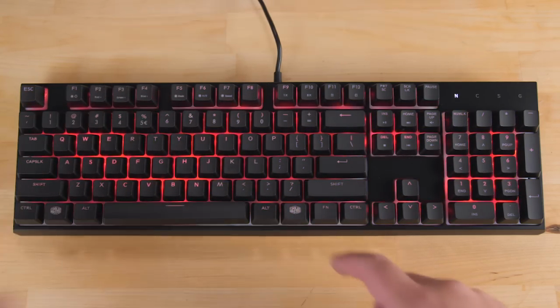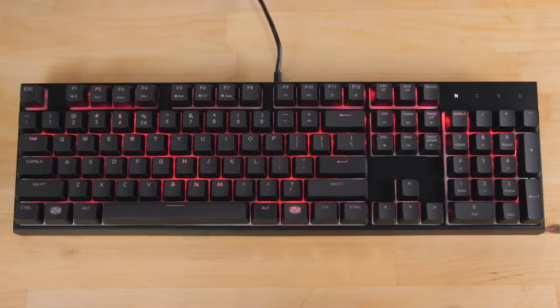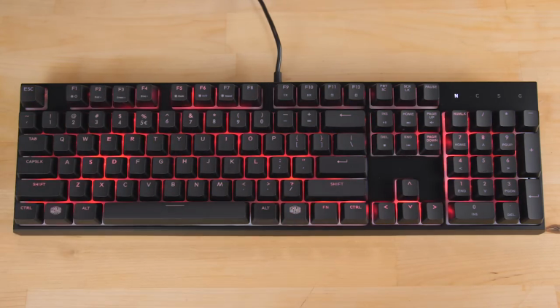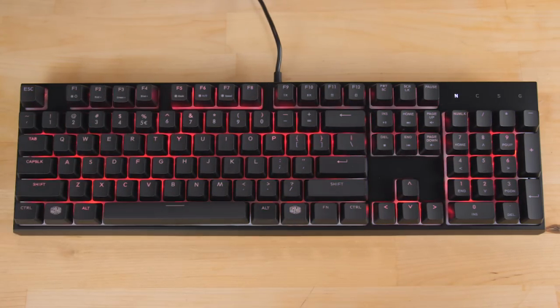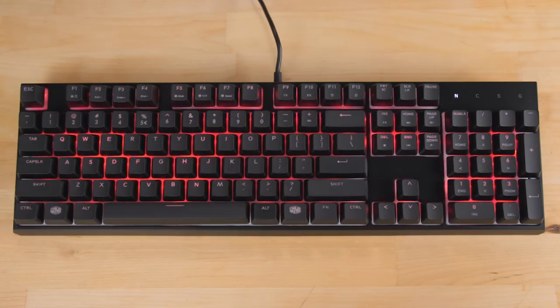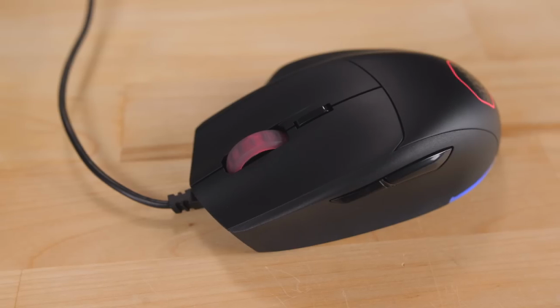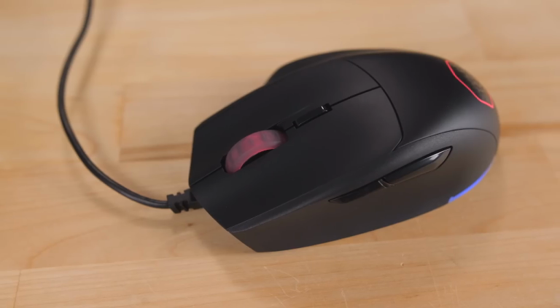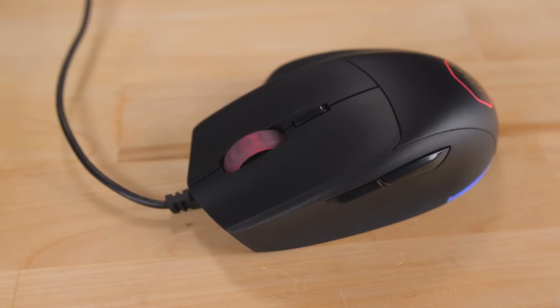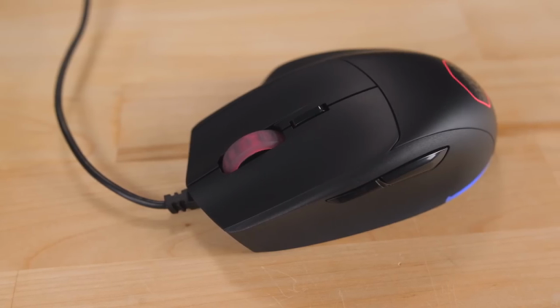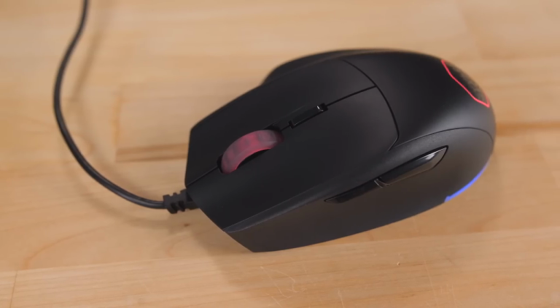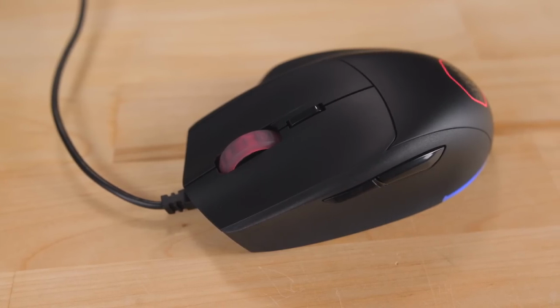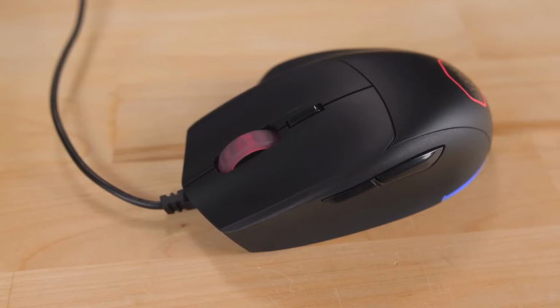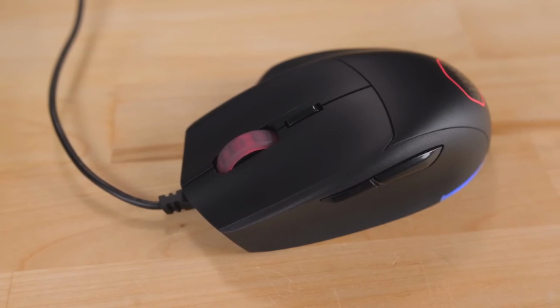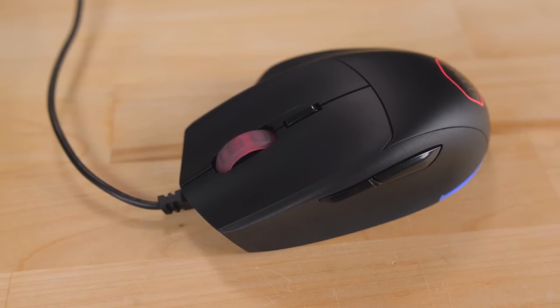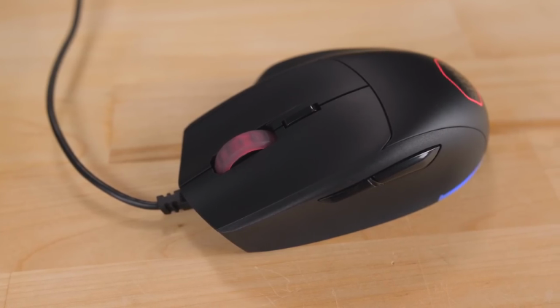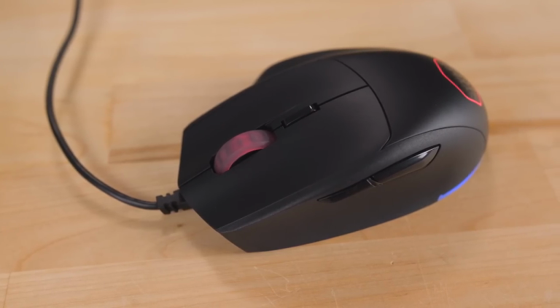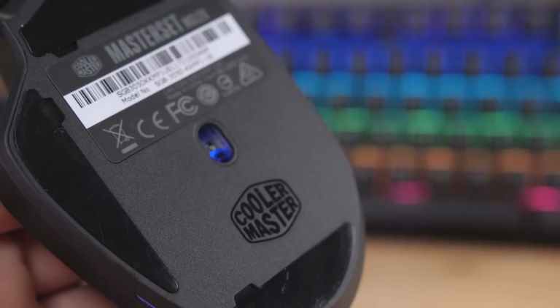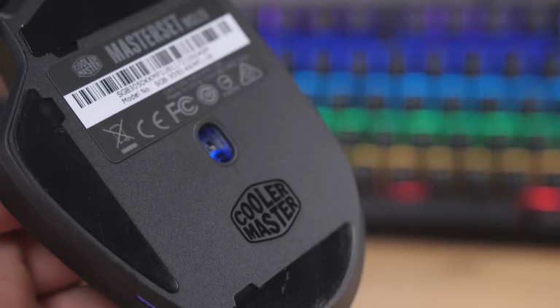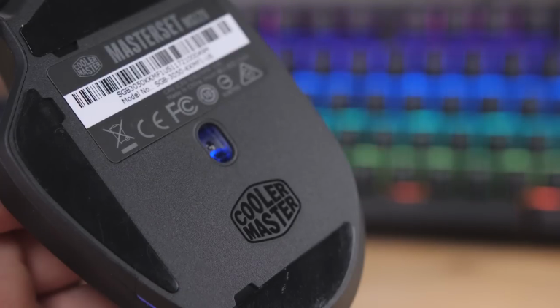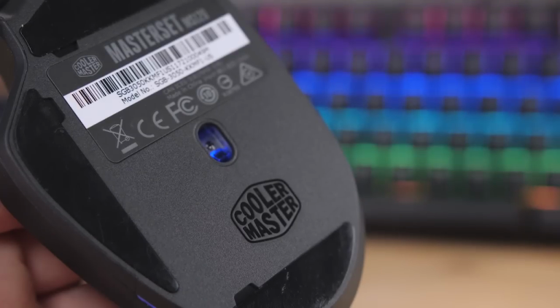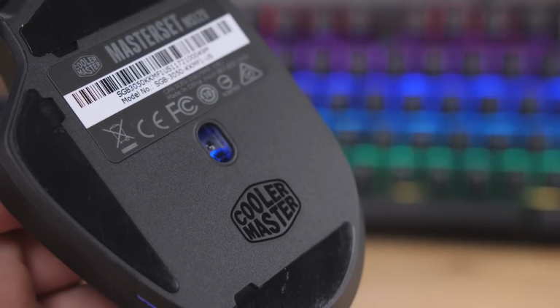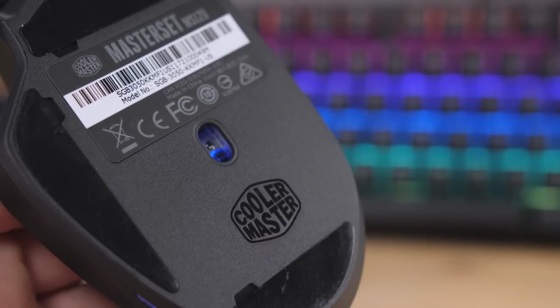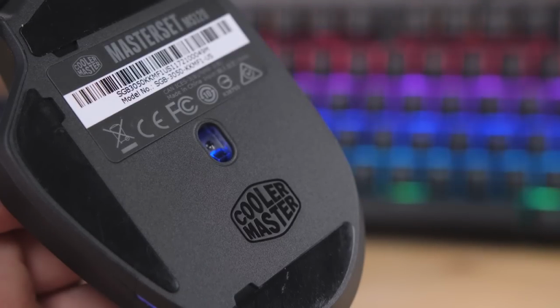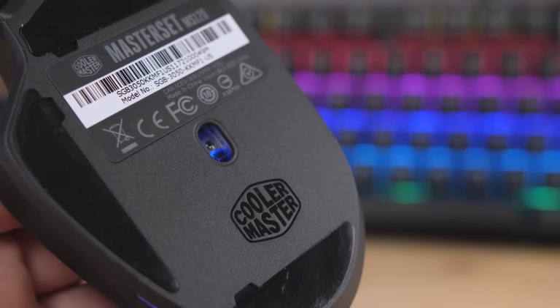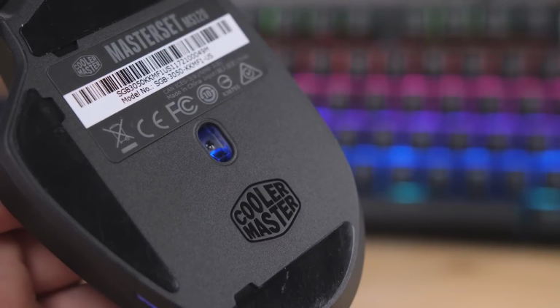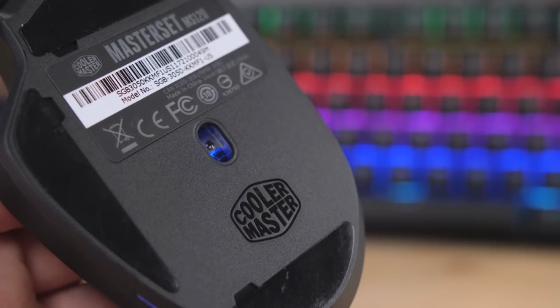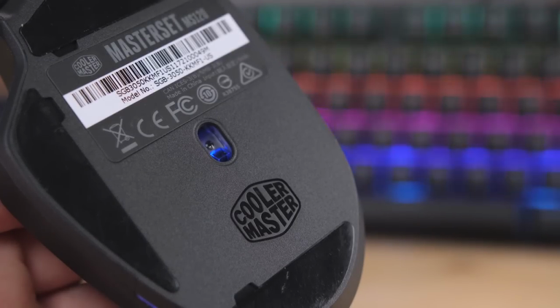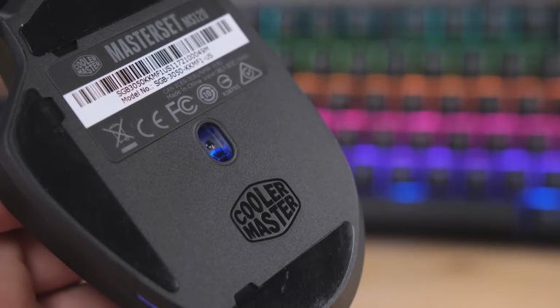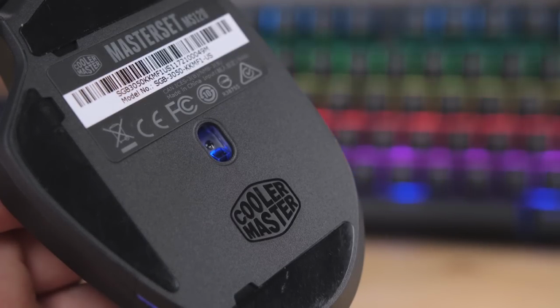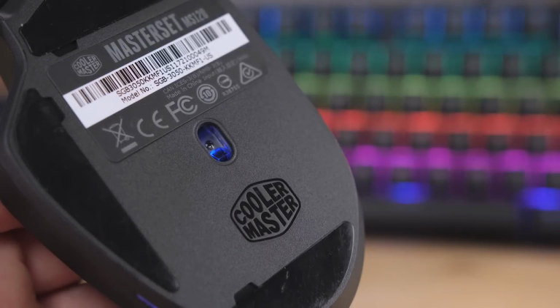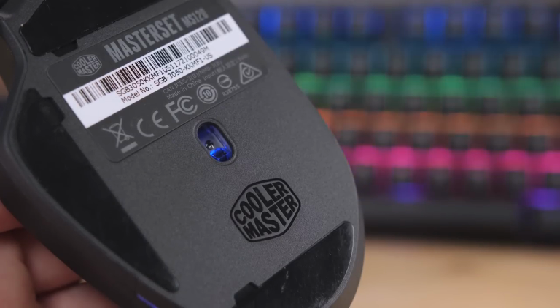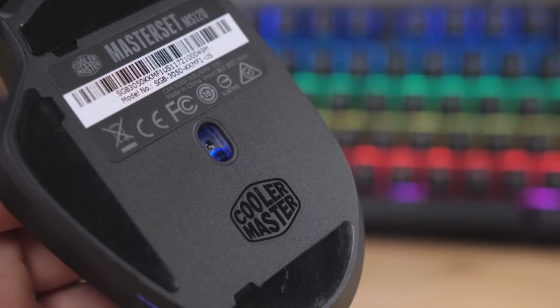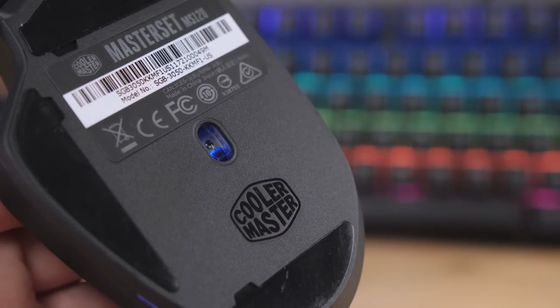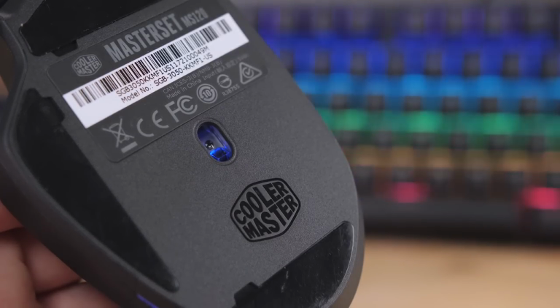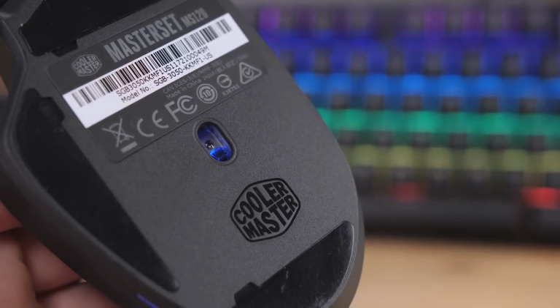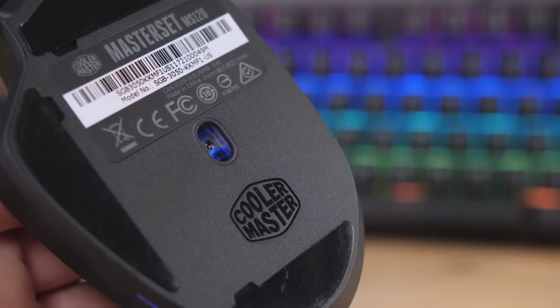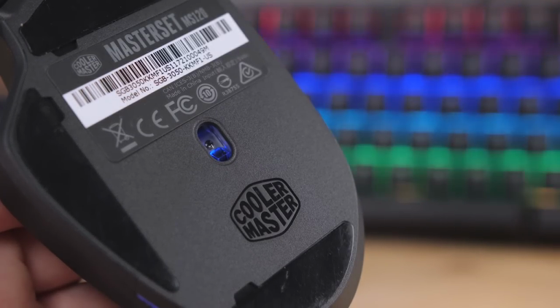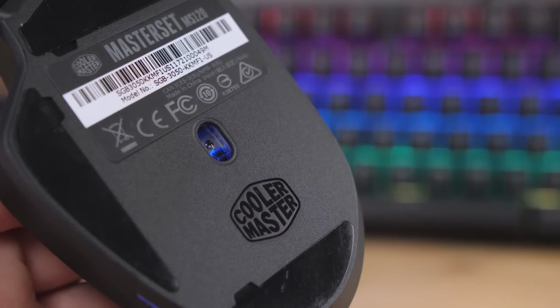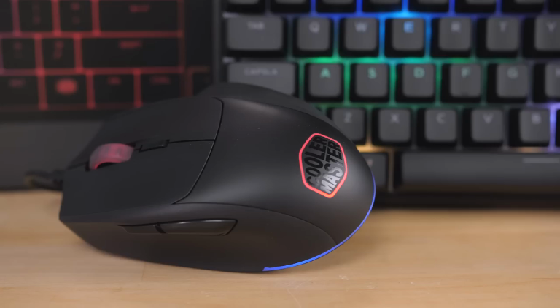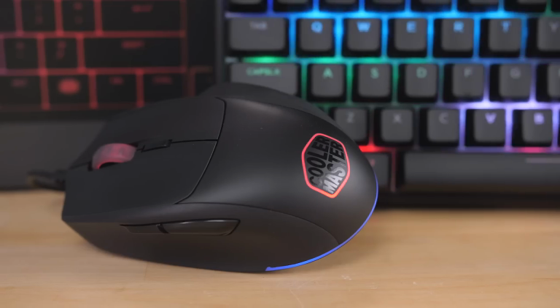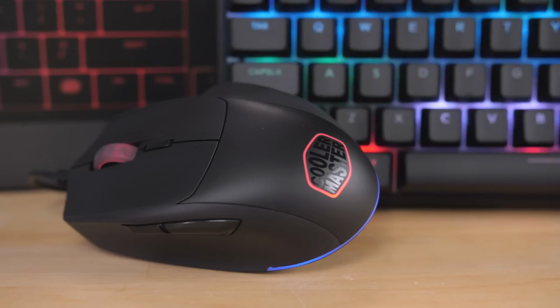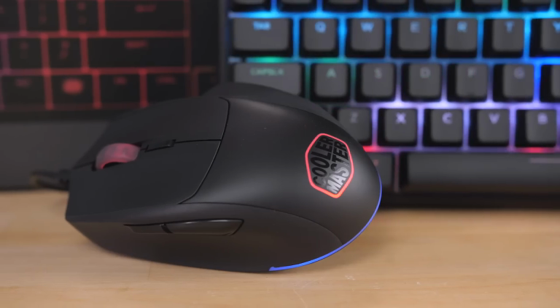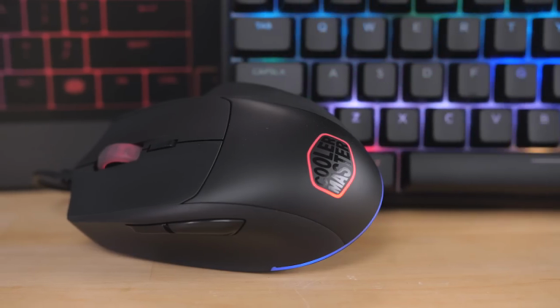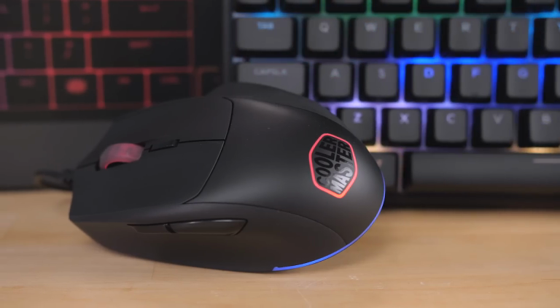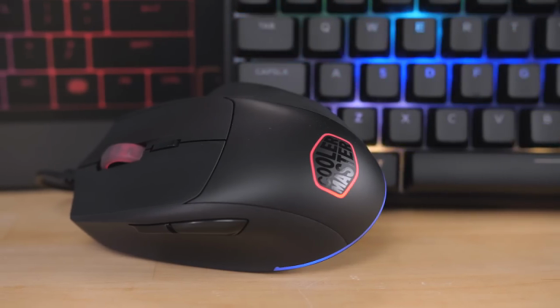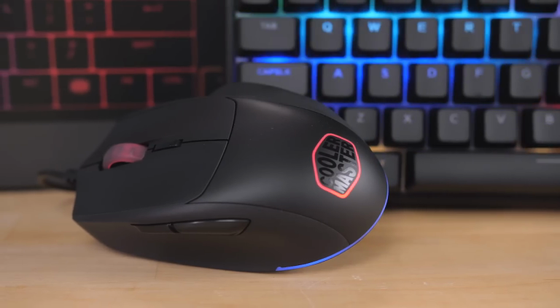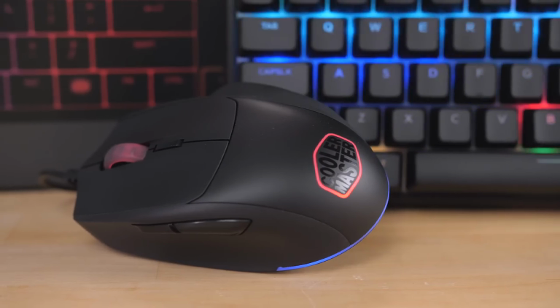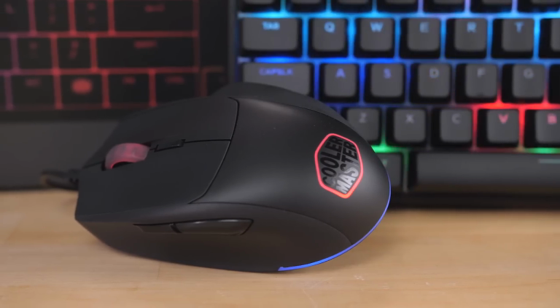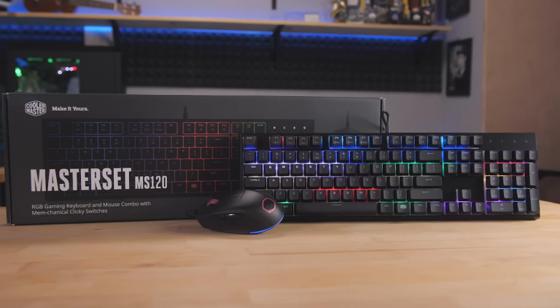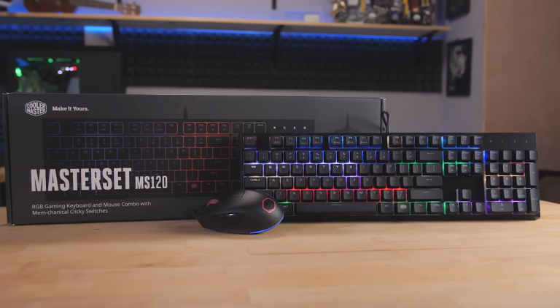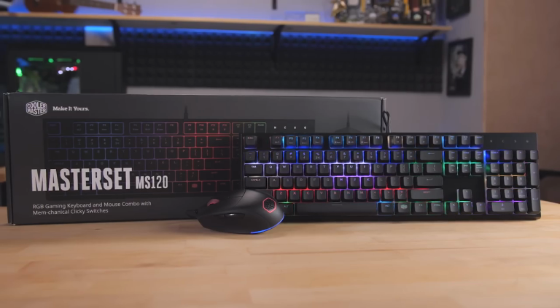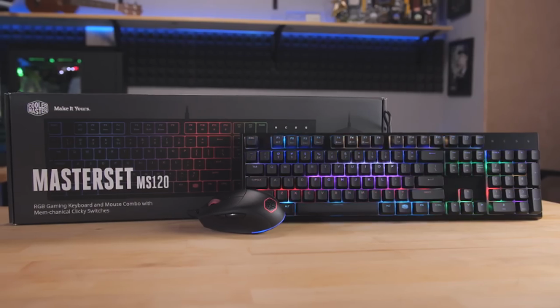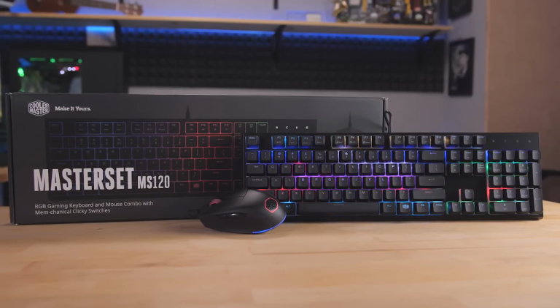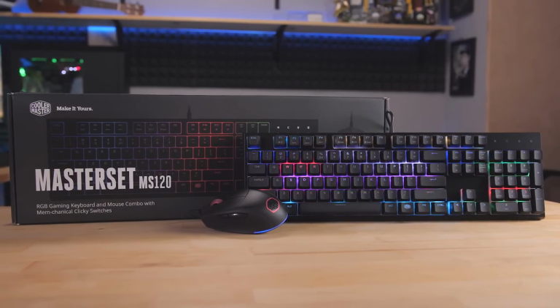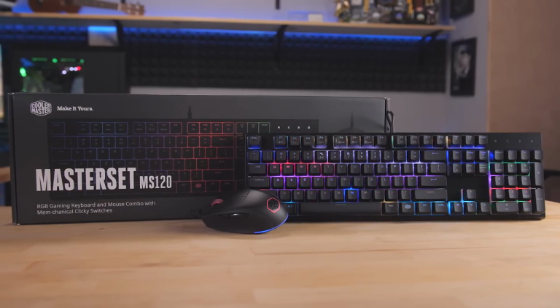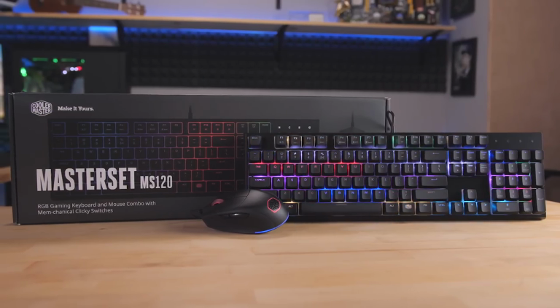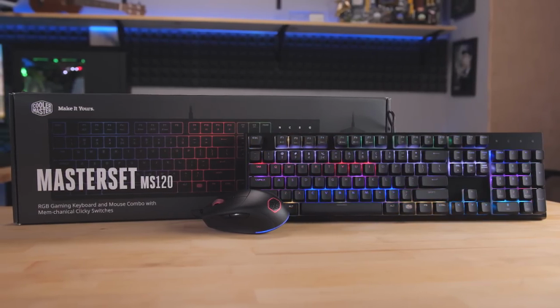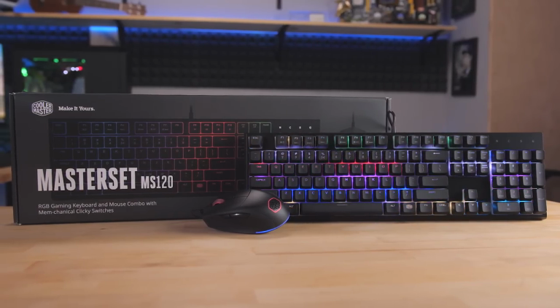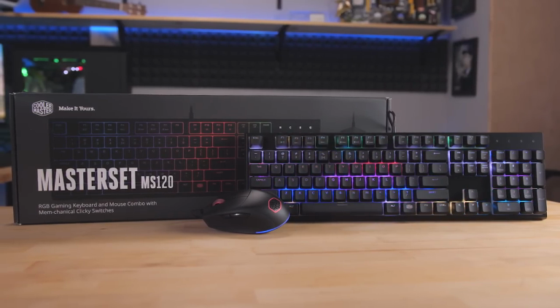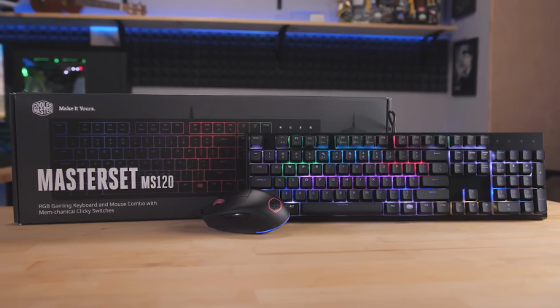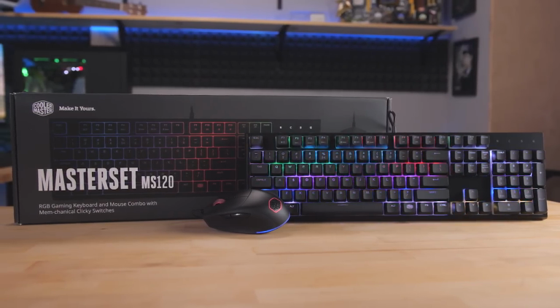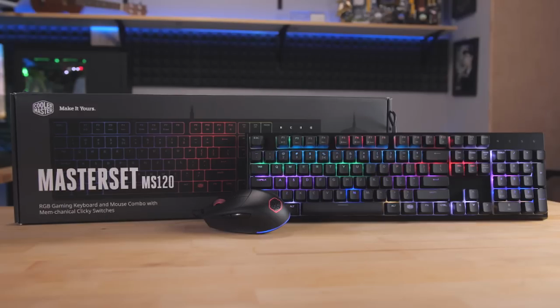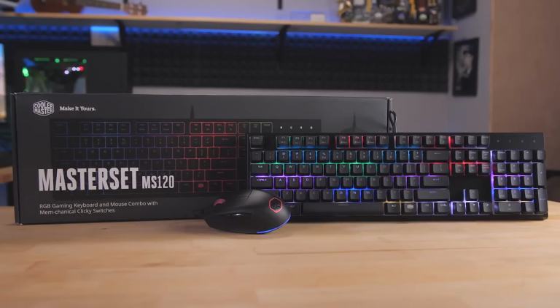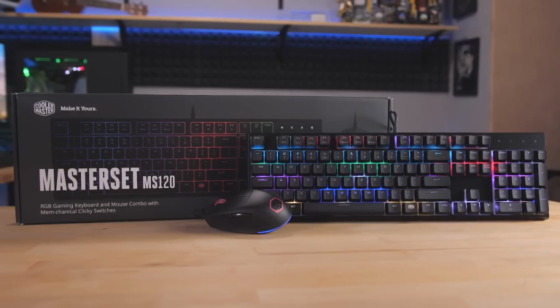The mouse has durable arm-round switches, a 3500 DPI PixArt optical sensor, and matching RGB lighting. Click the link in the description for more information.